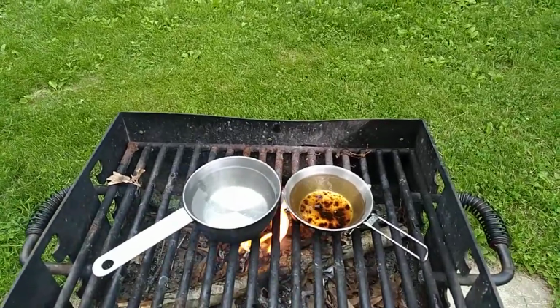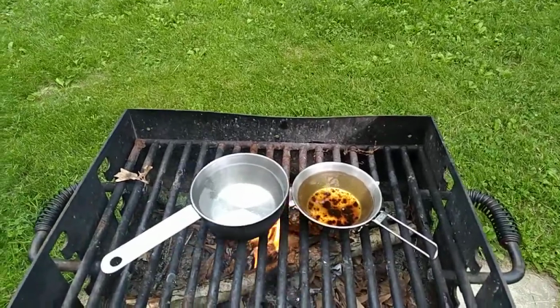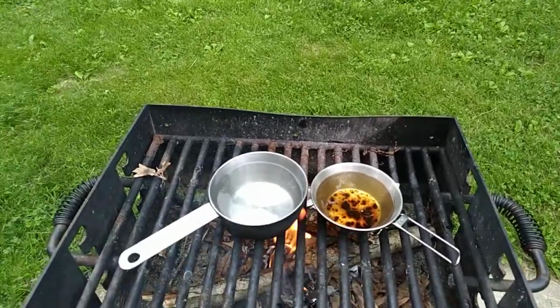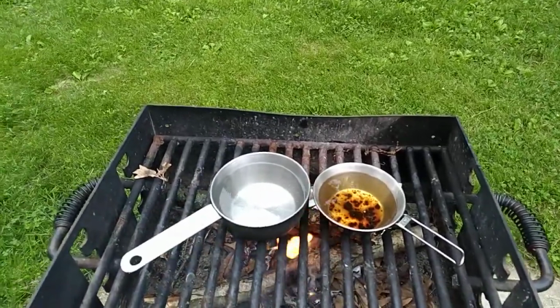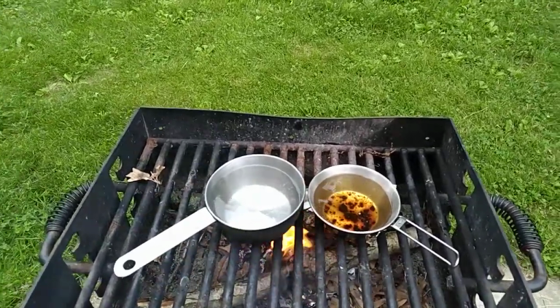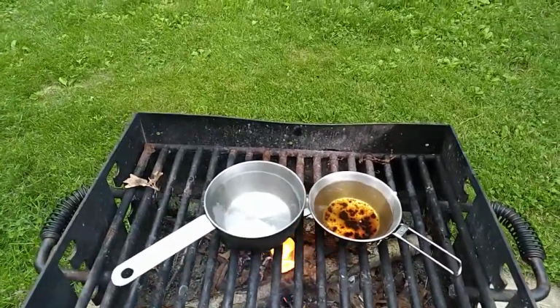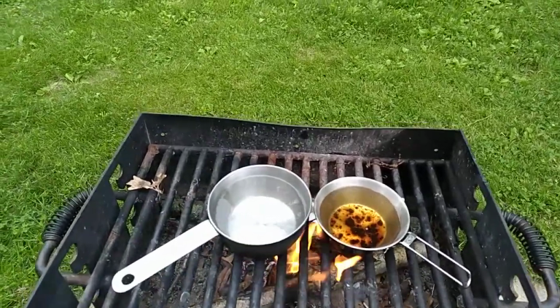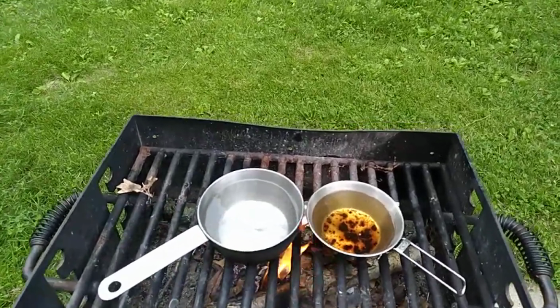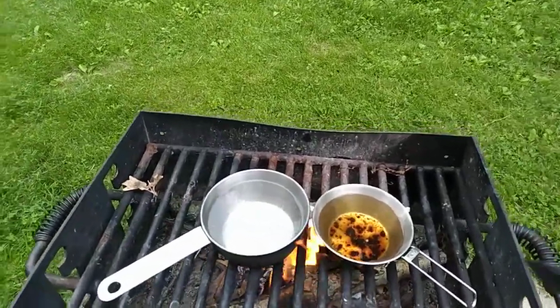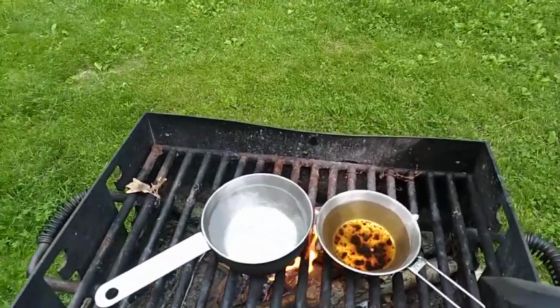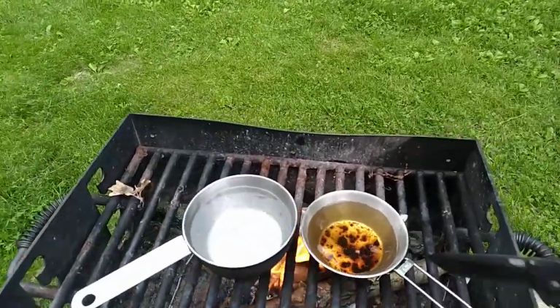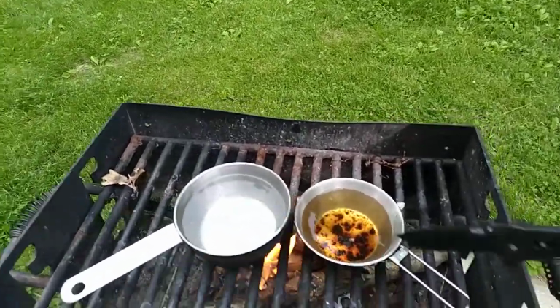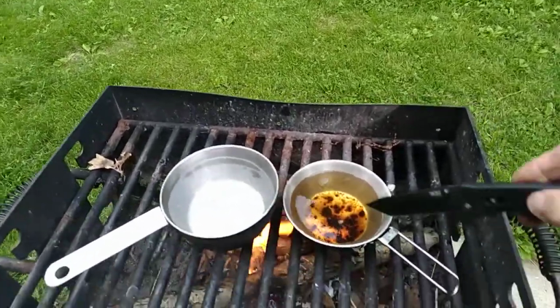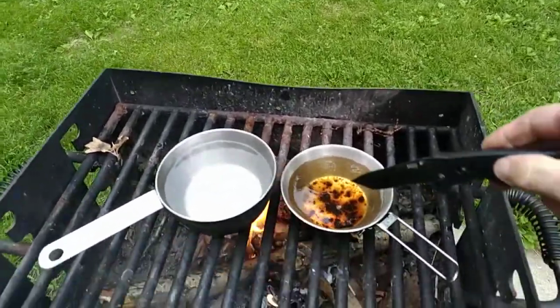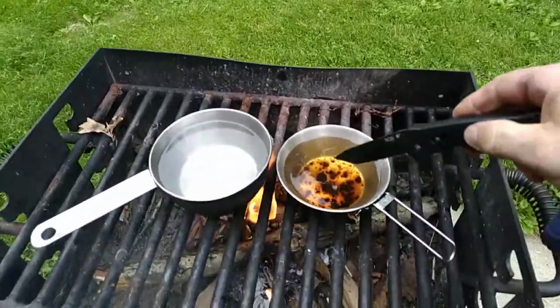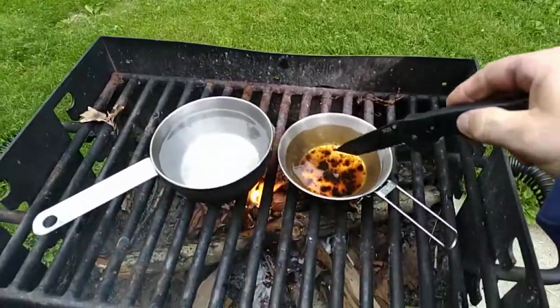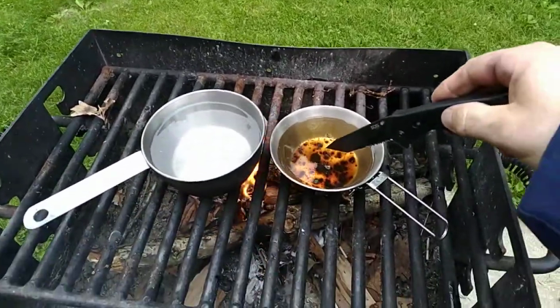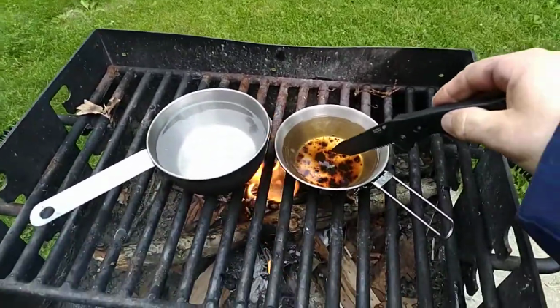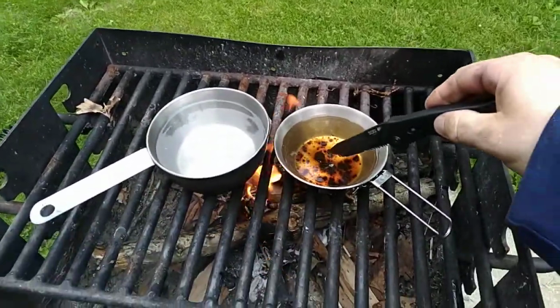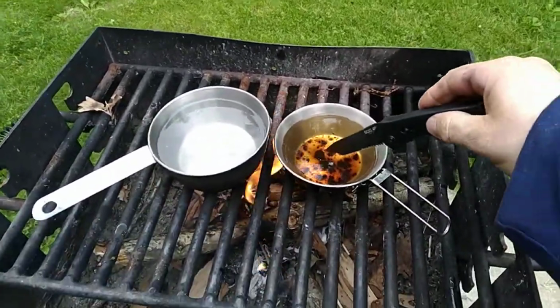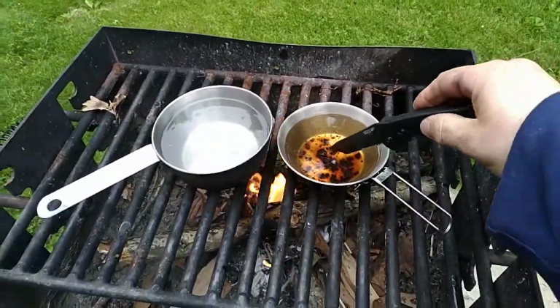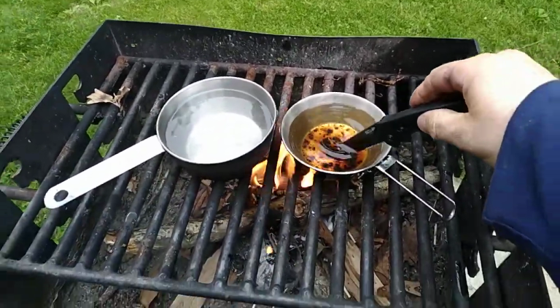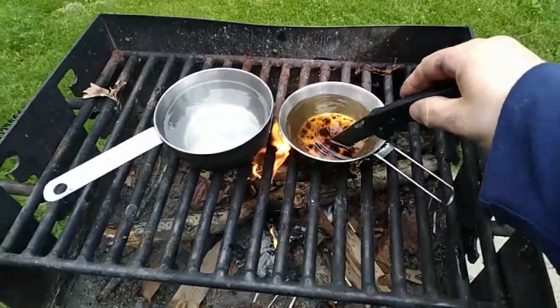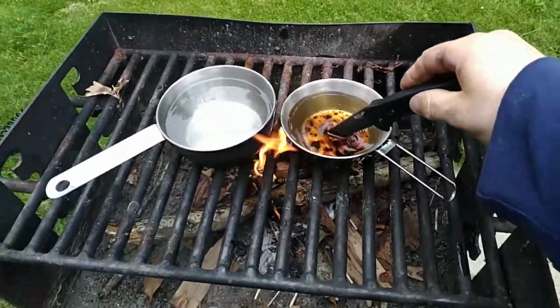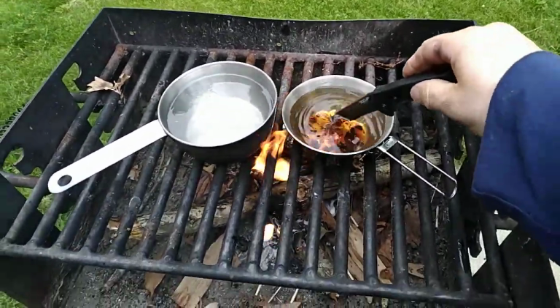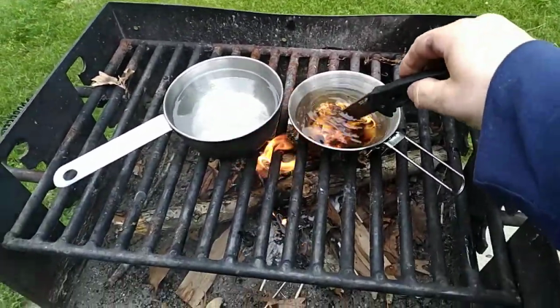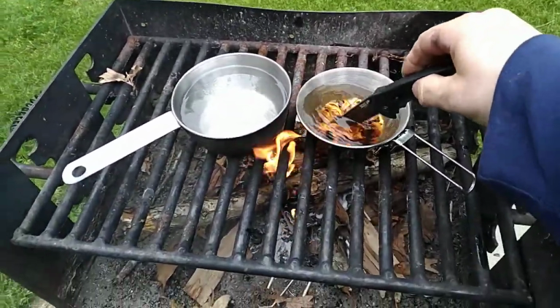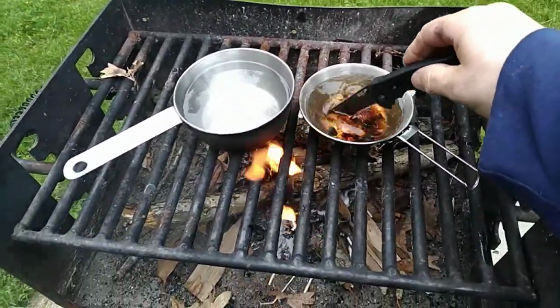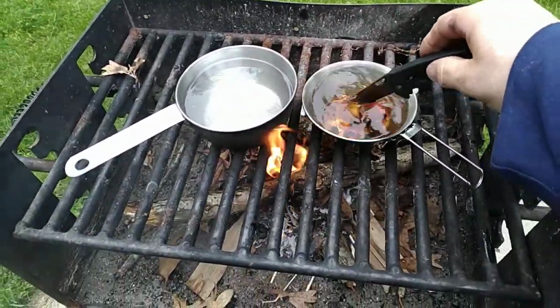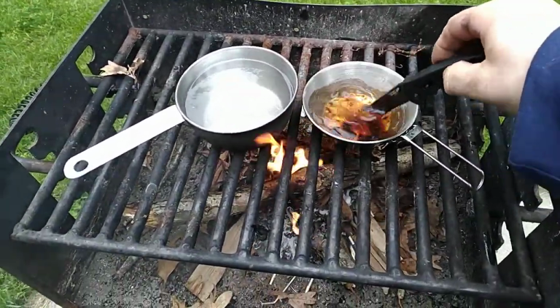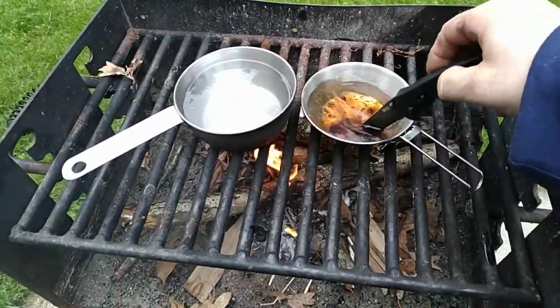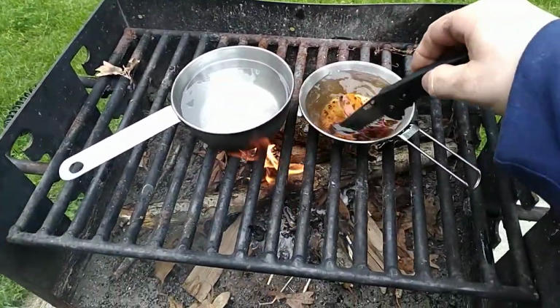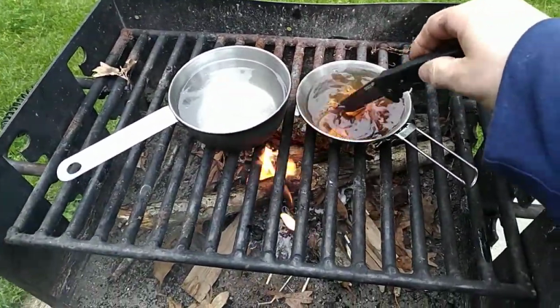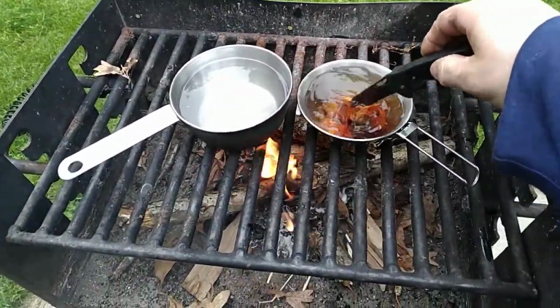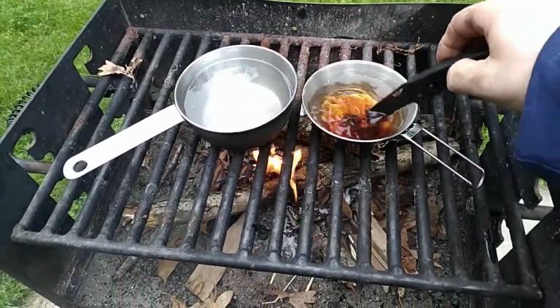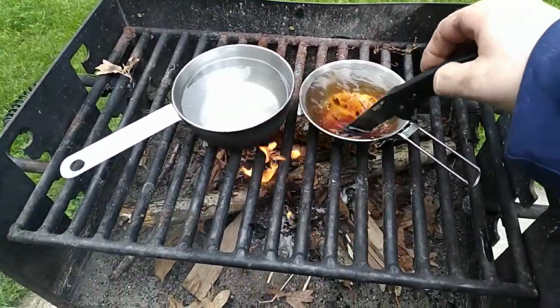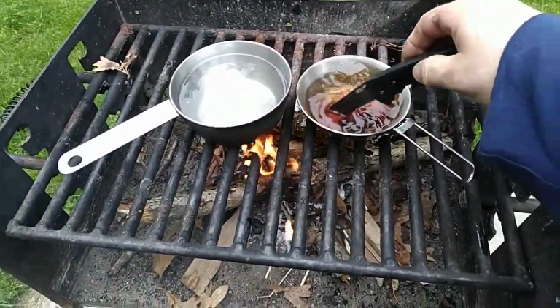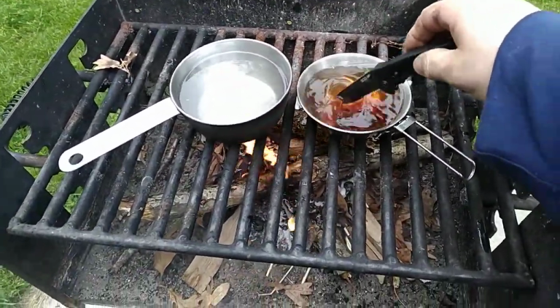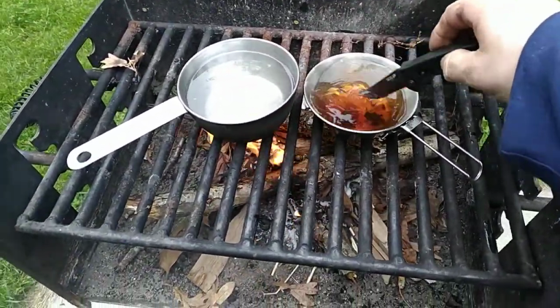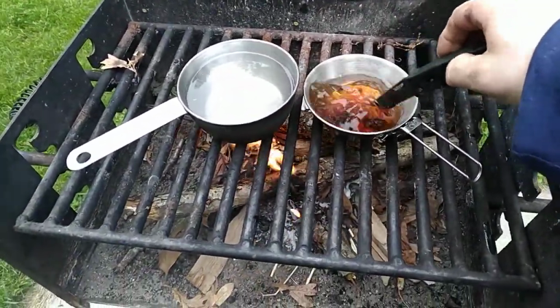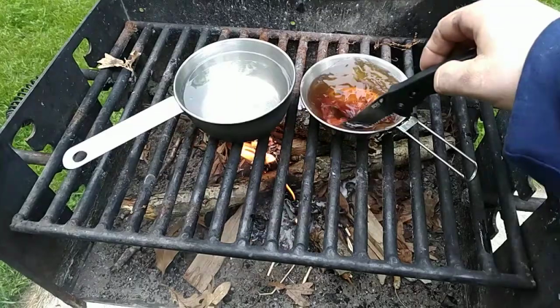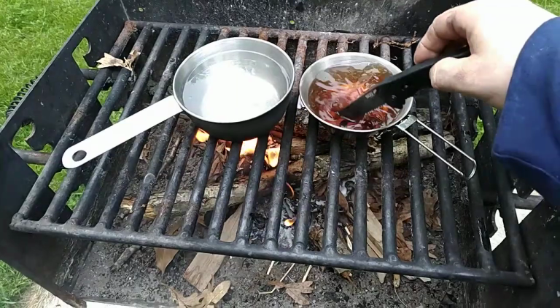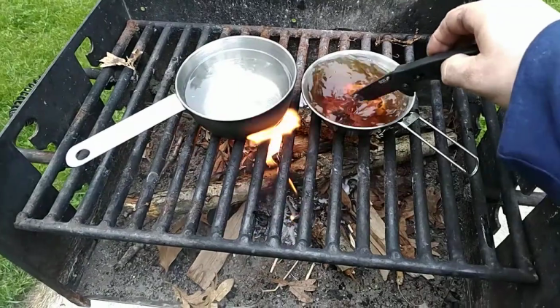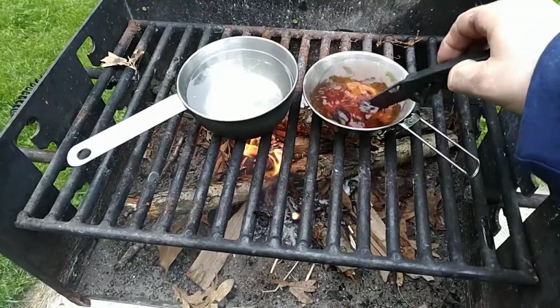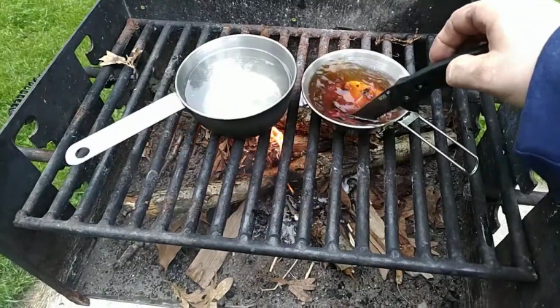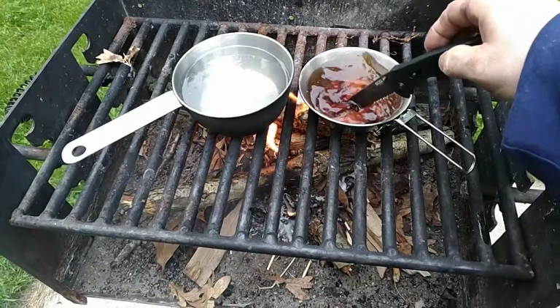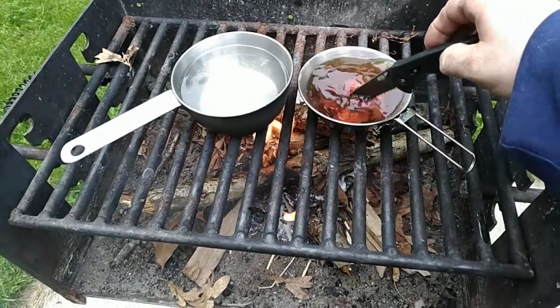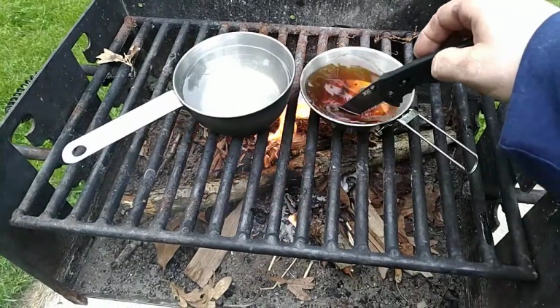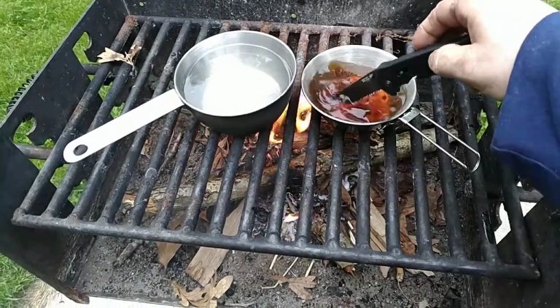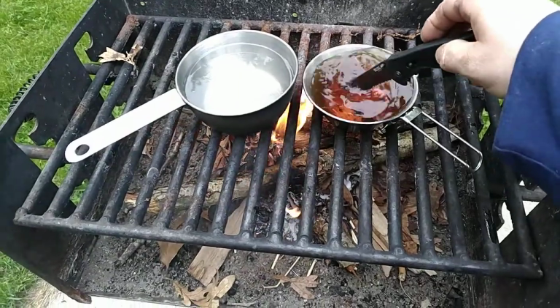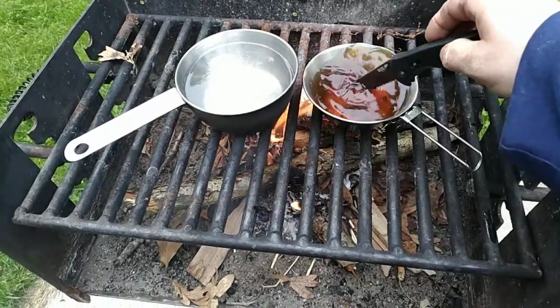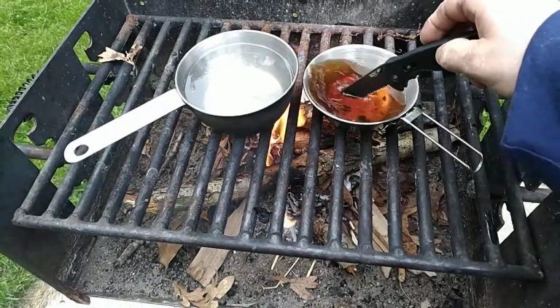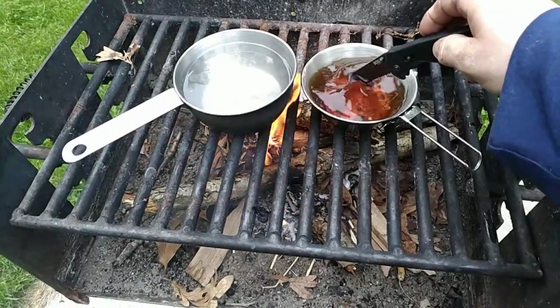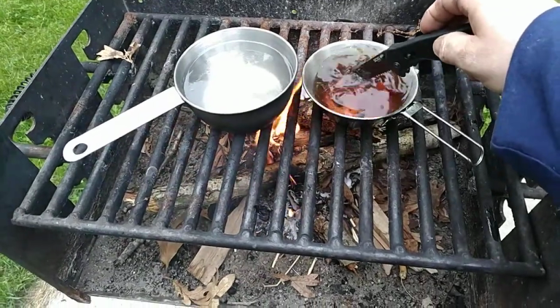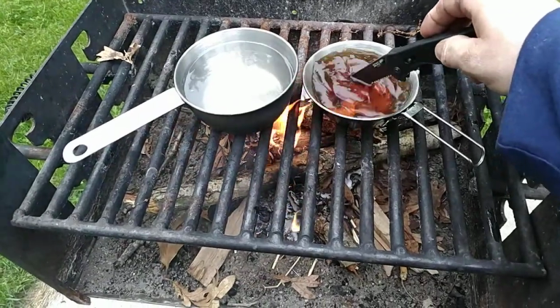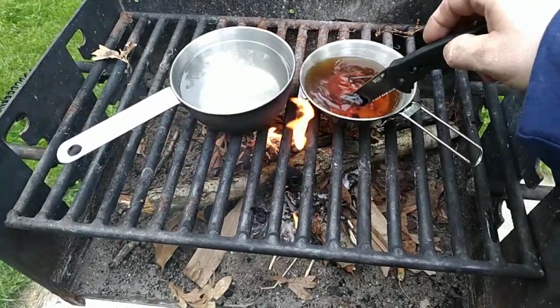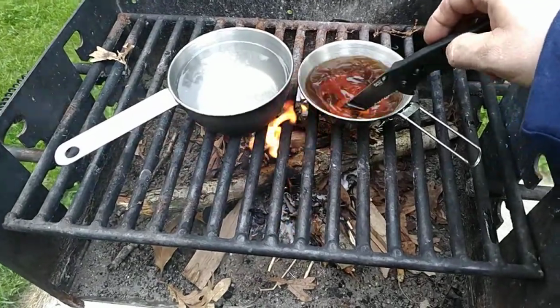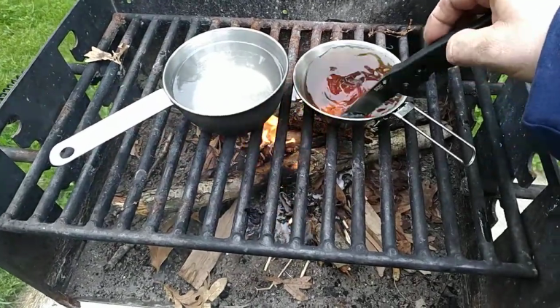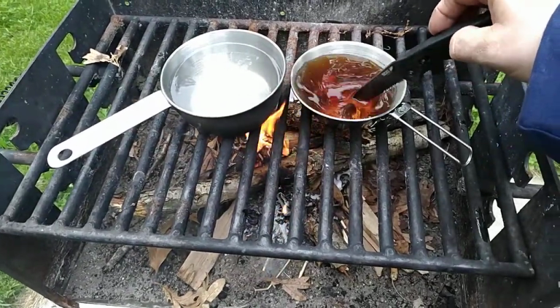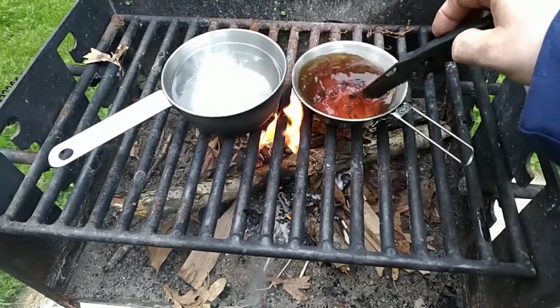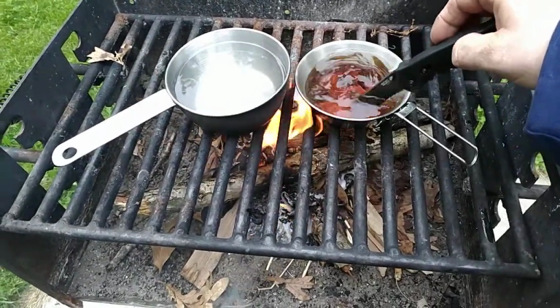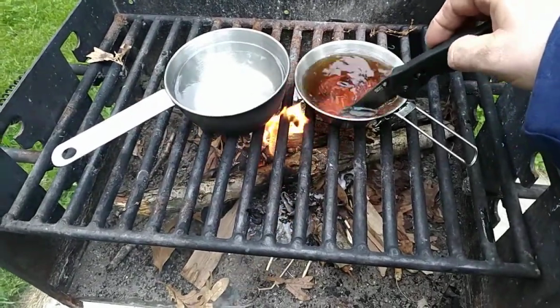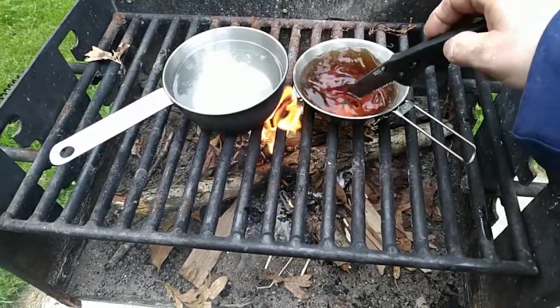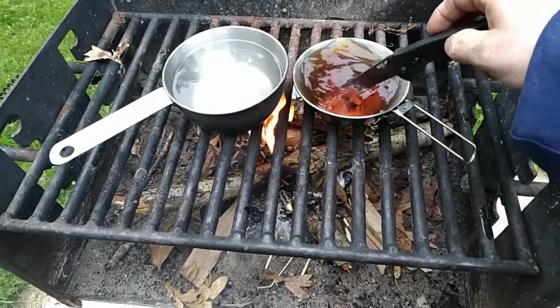We're going to use our little salt knife here for stirring the coffee.